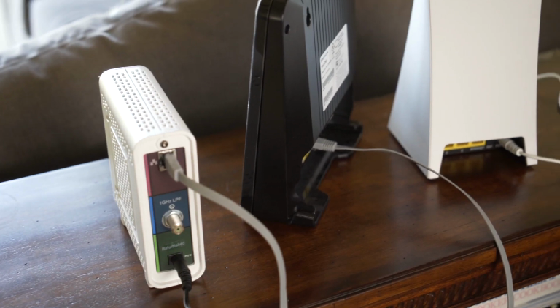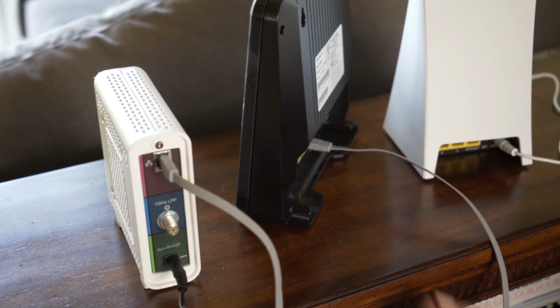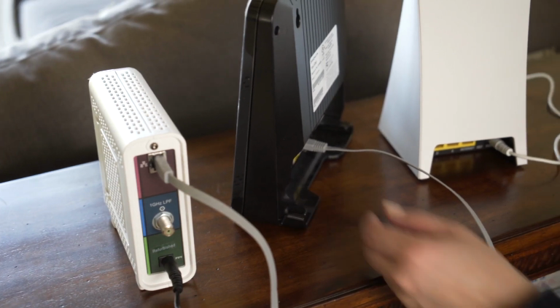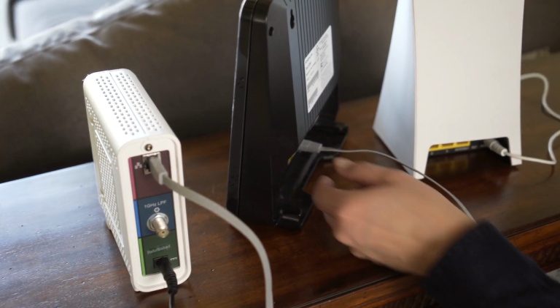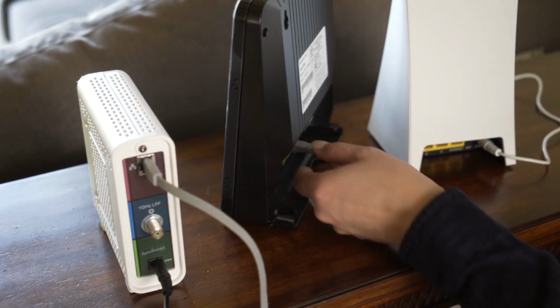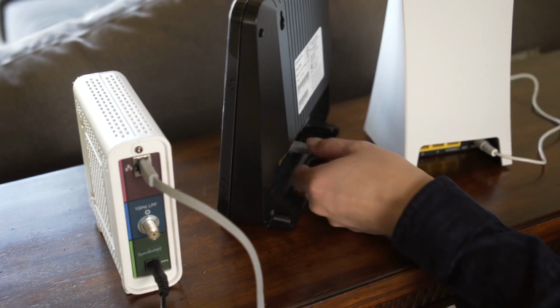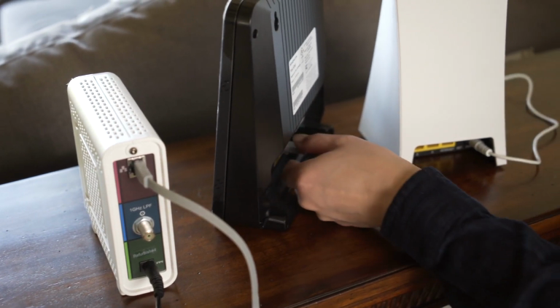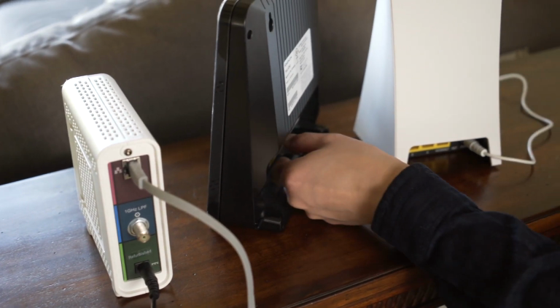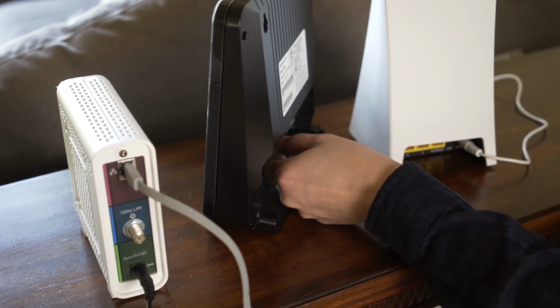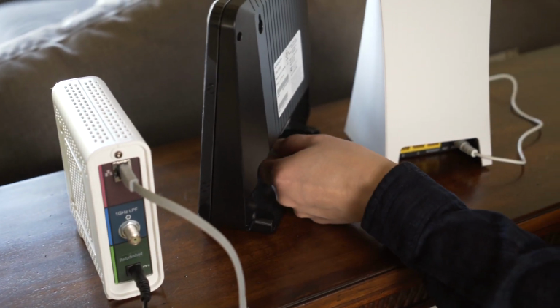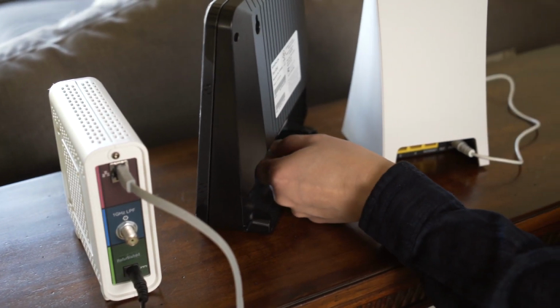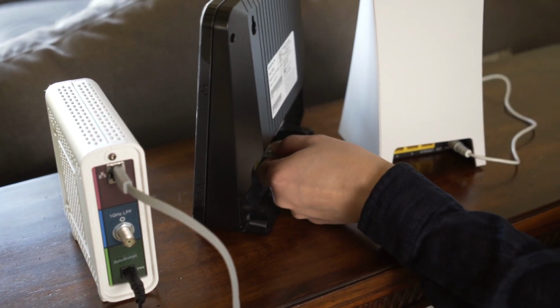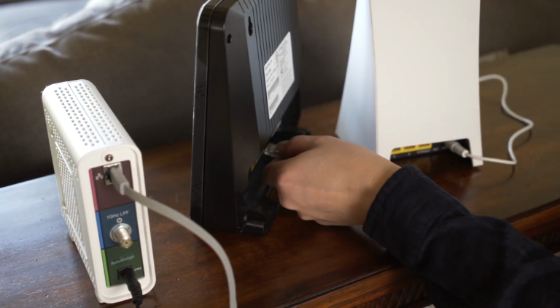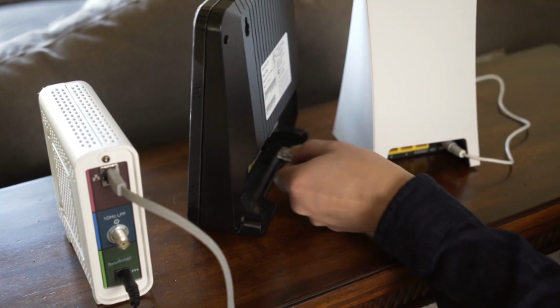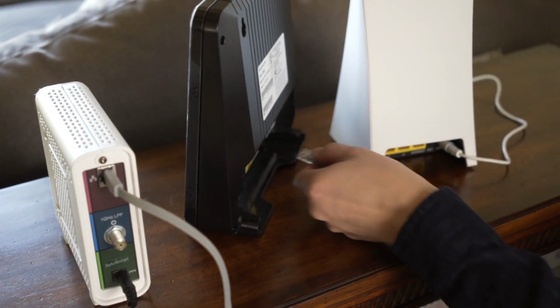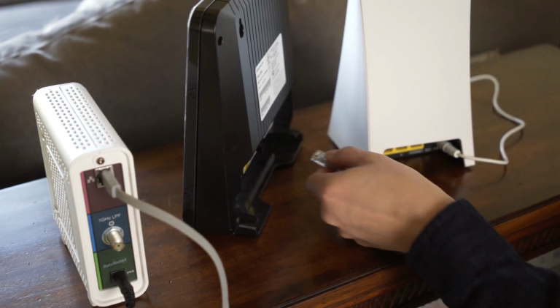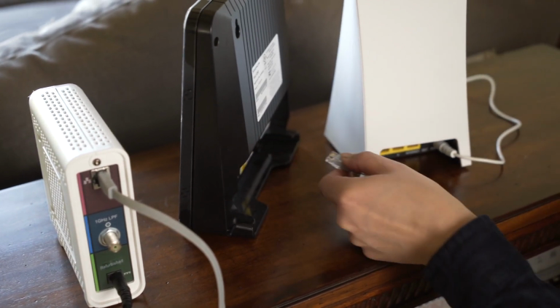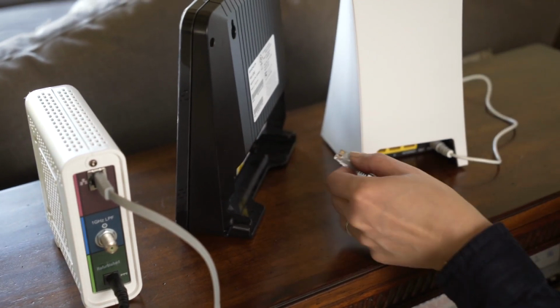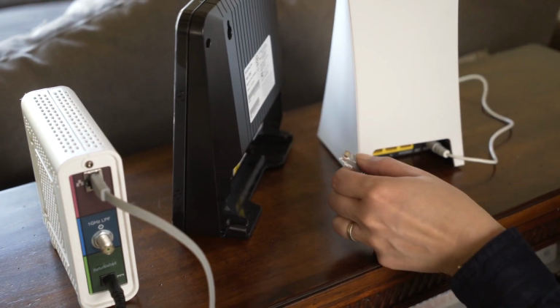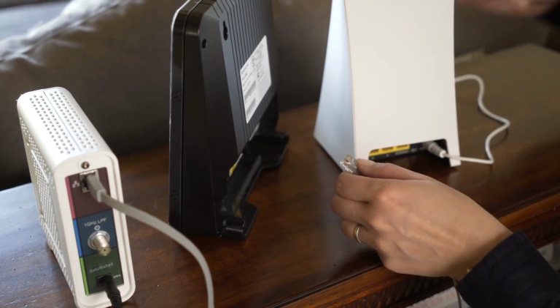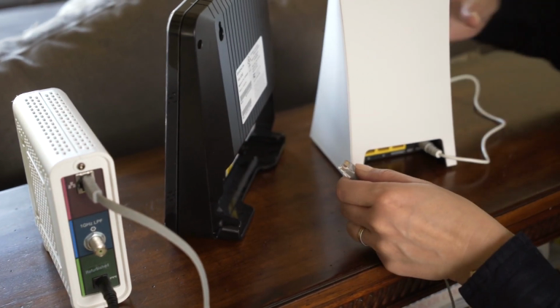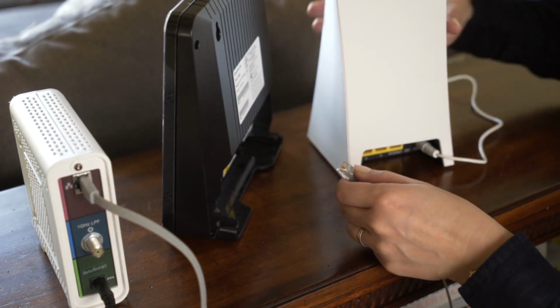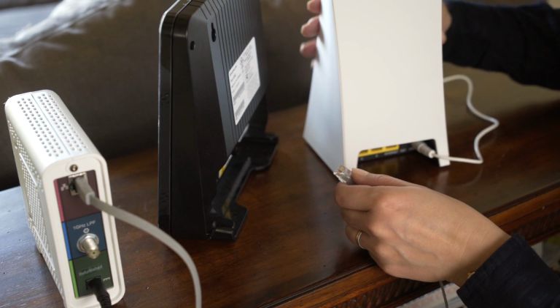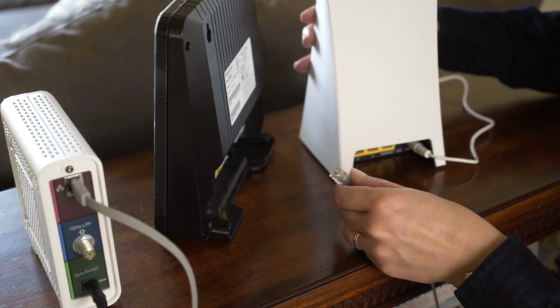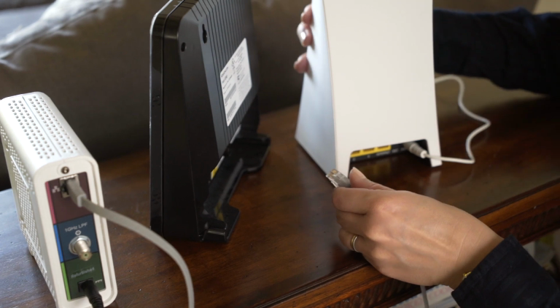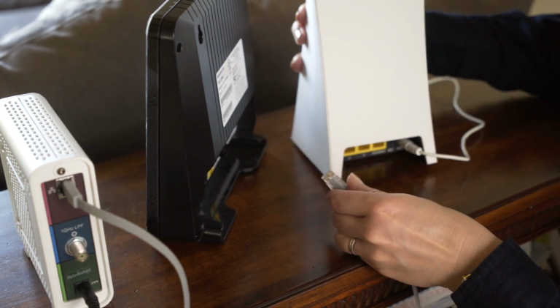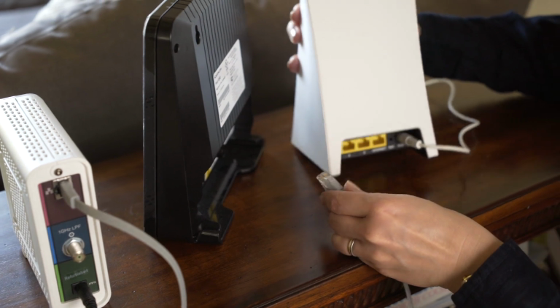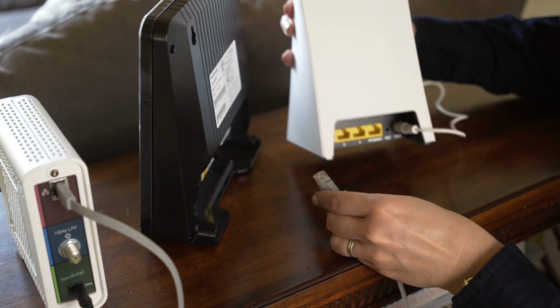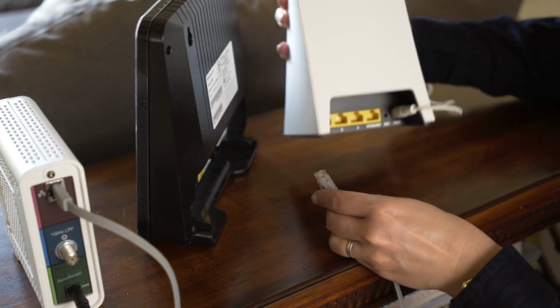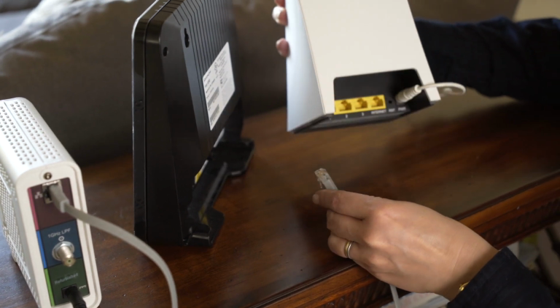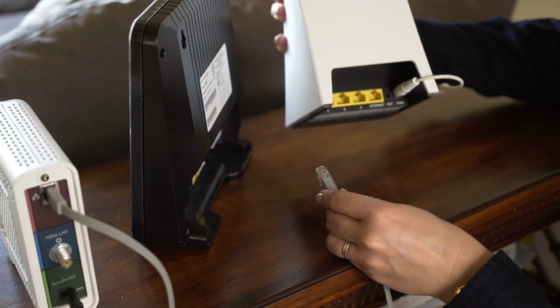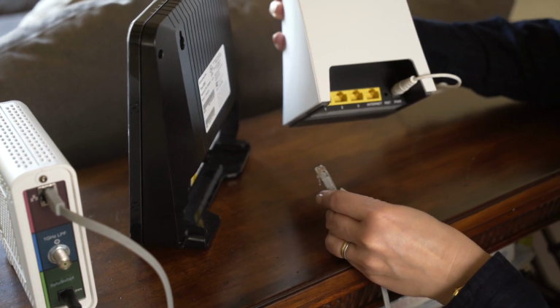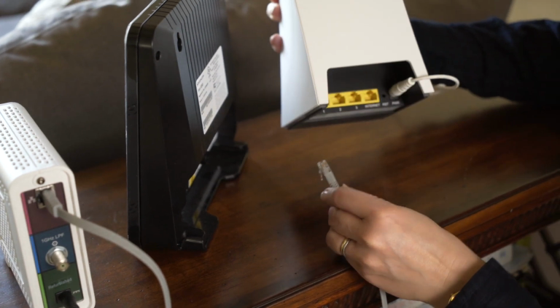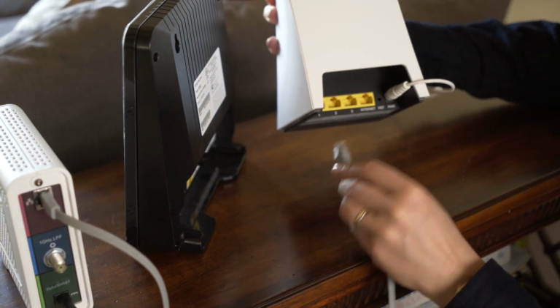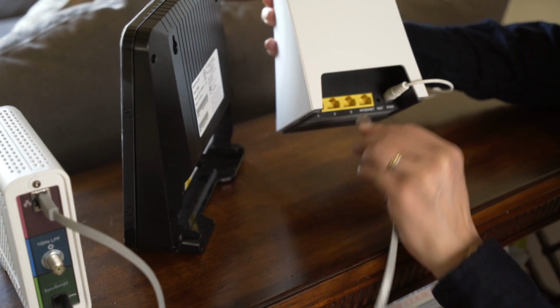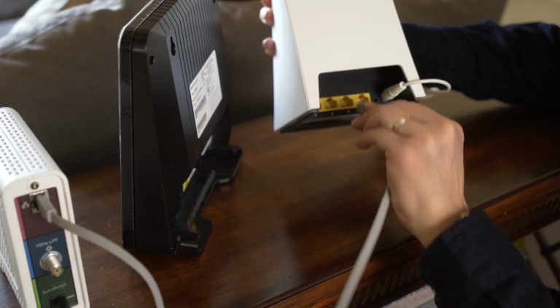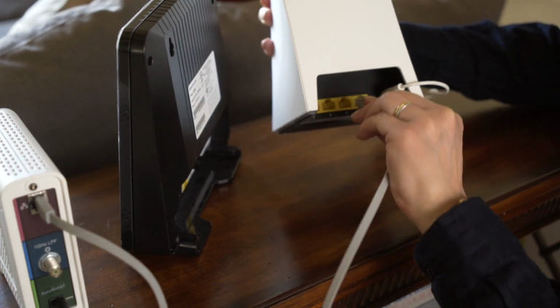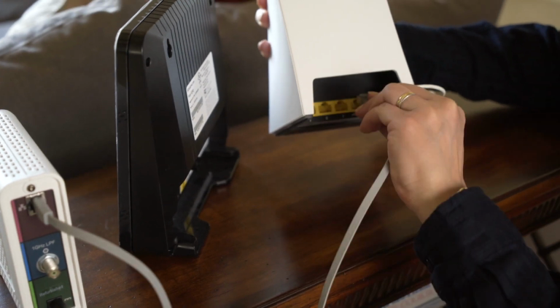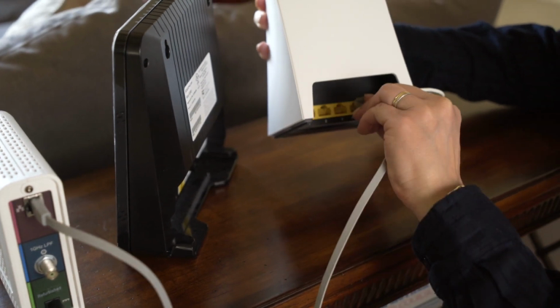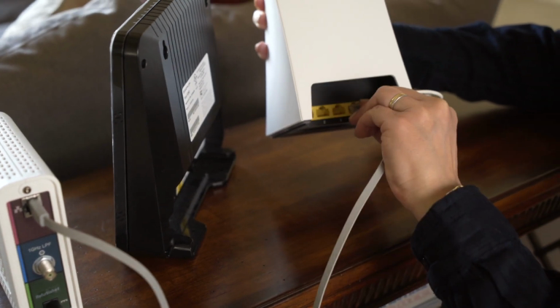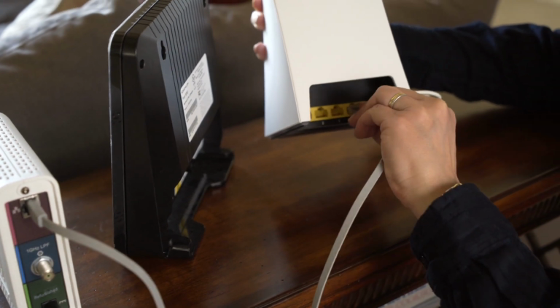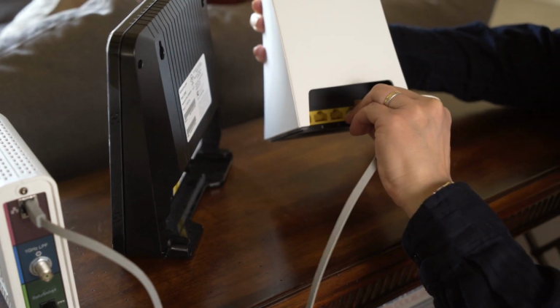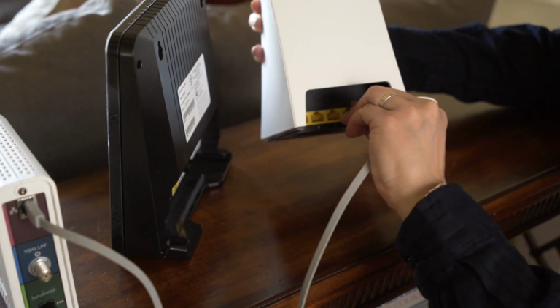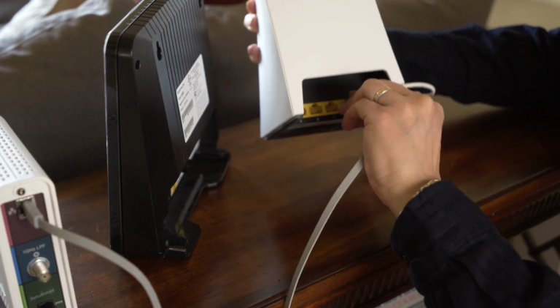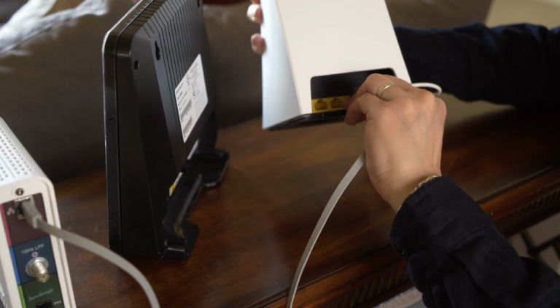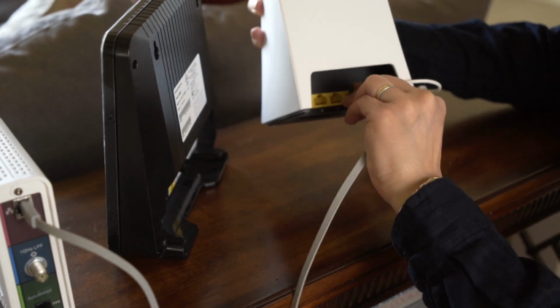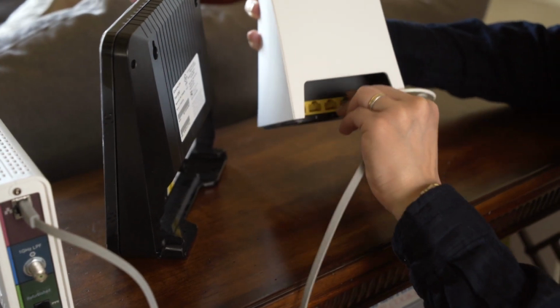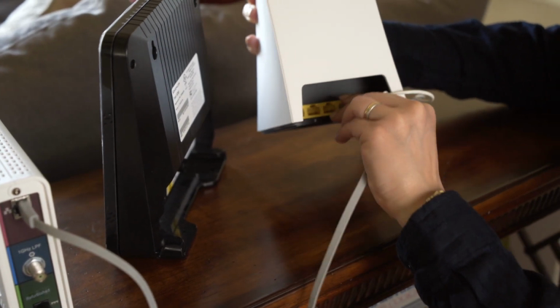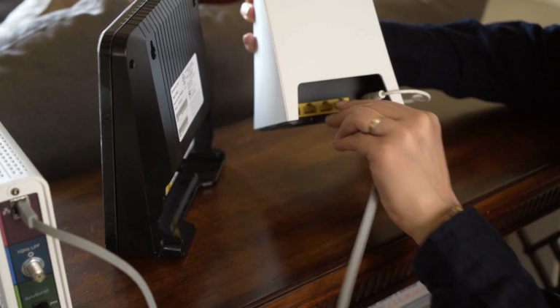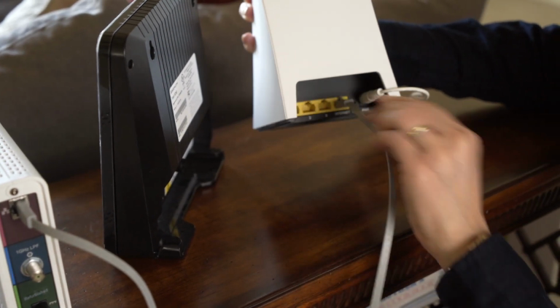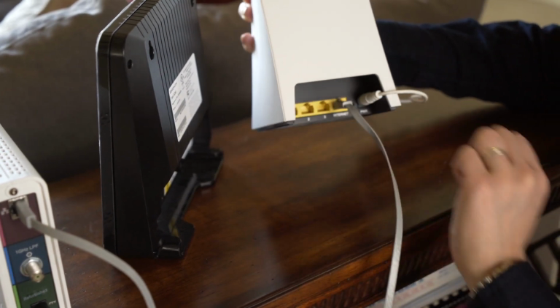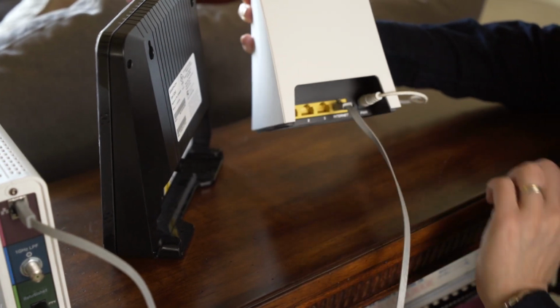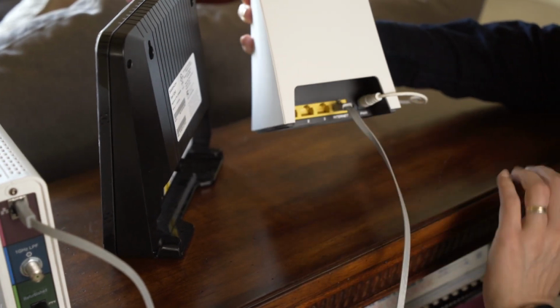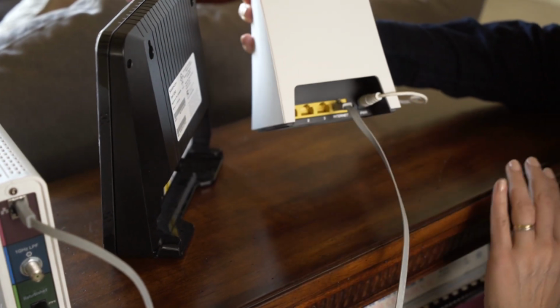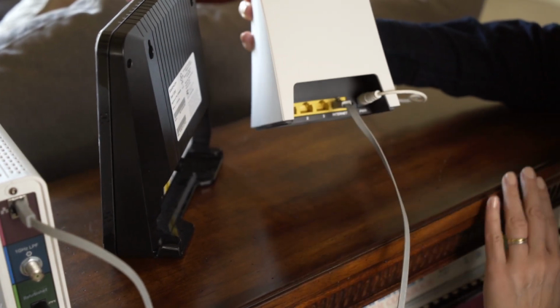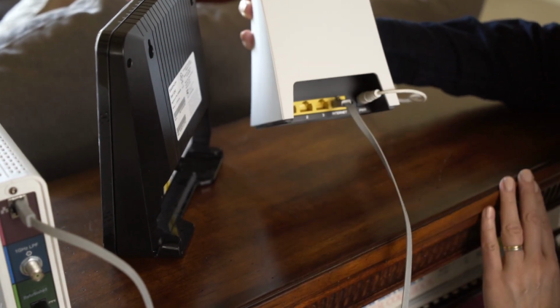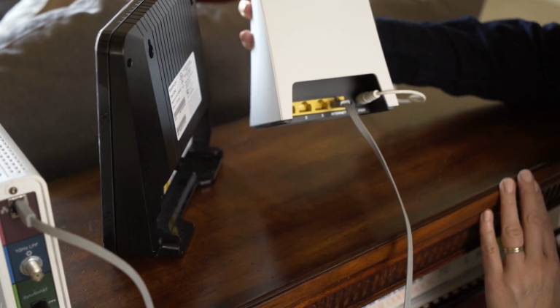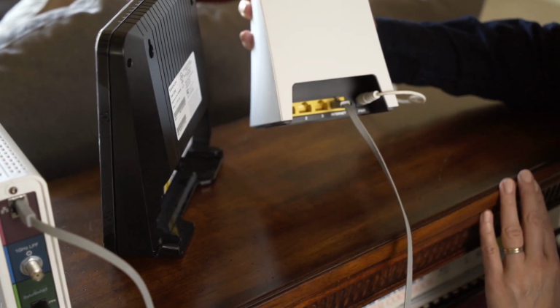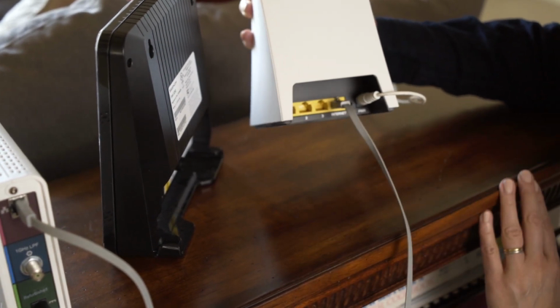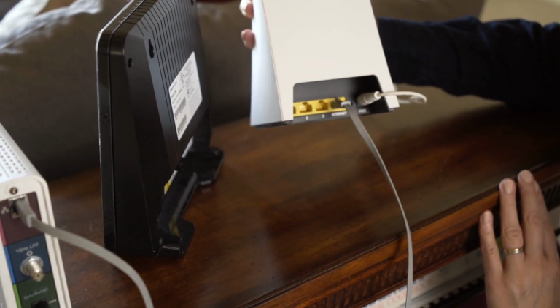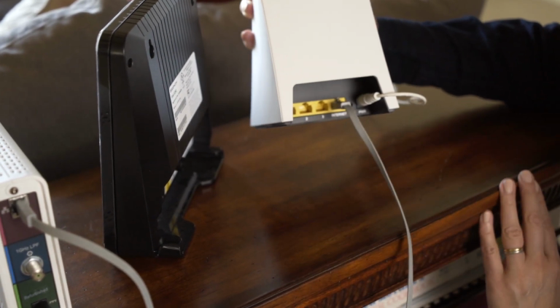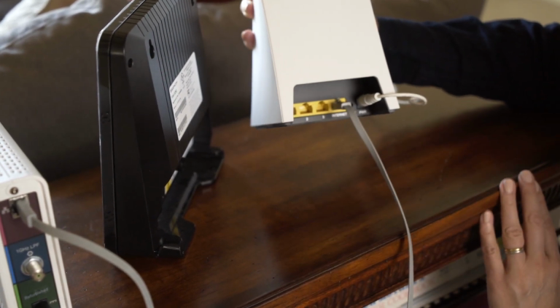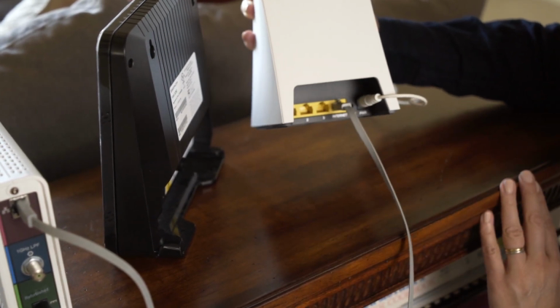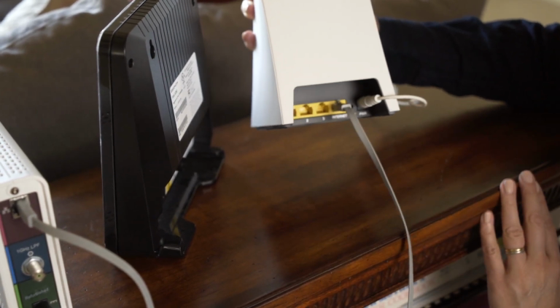If you have a modem with a separate Wi-Fi router, unplug the Ethernet cable from your old router and connect it to the Gryphon.